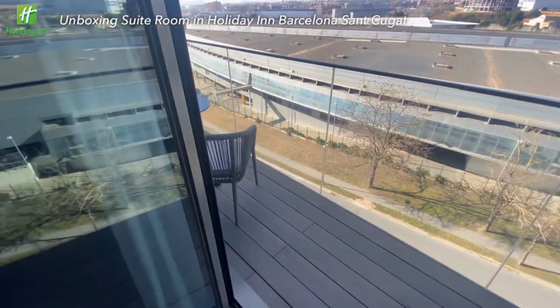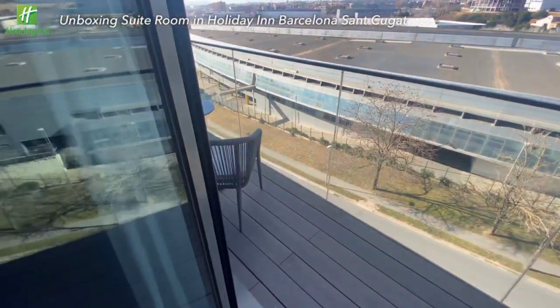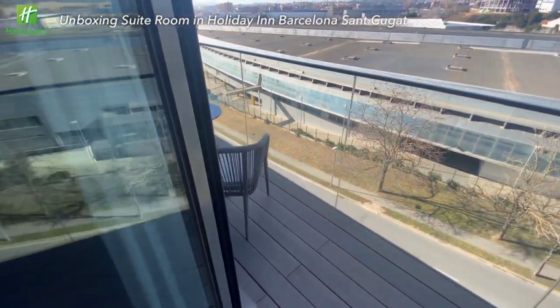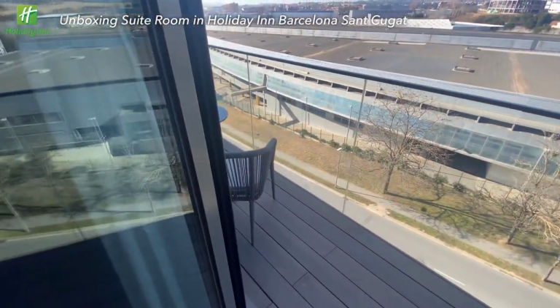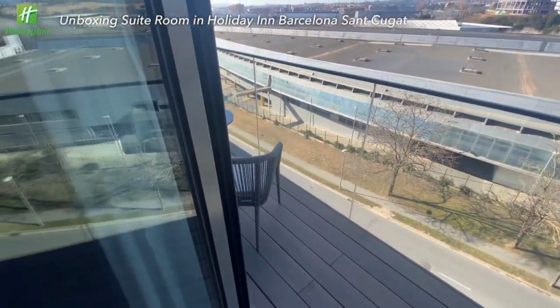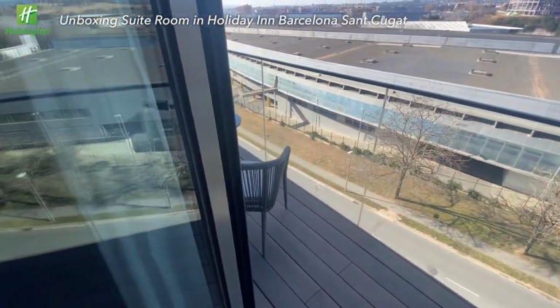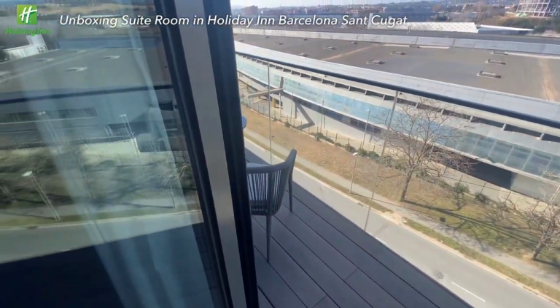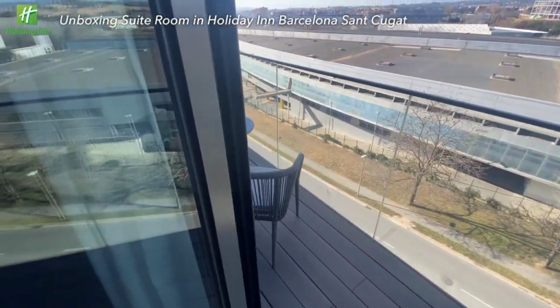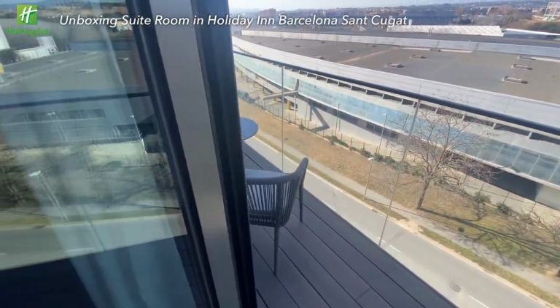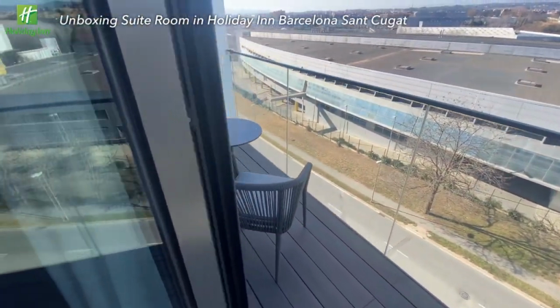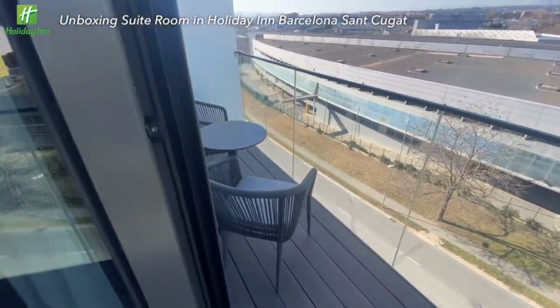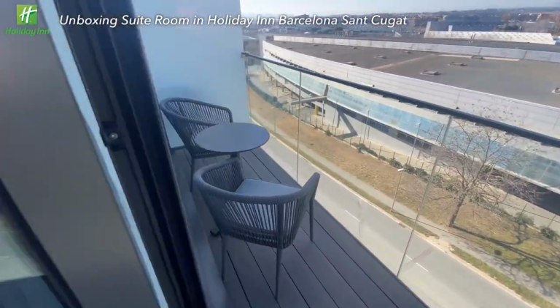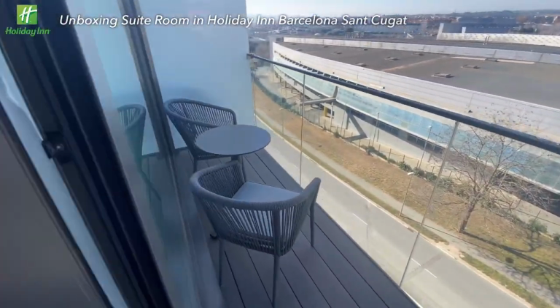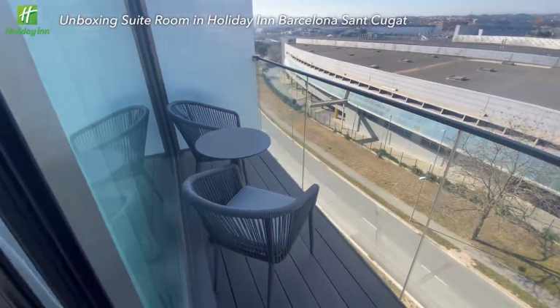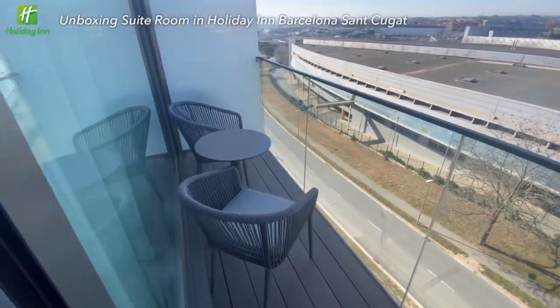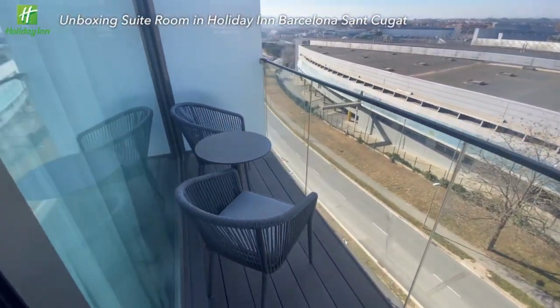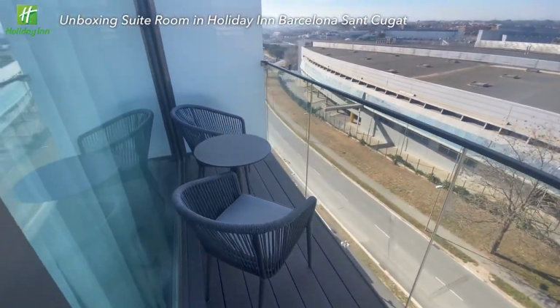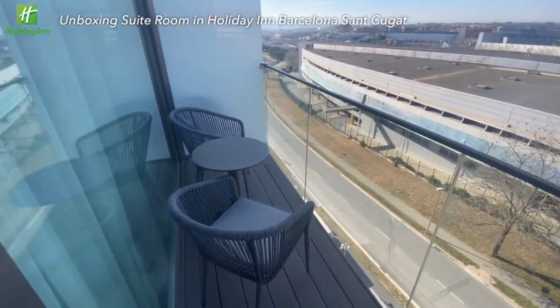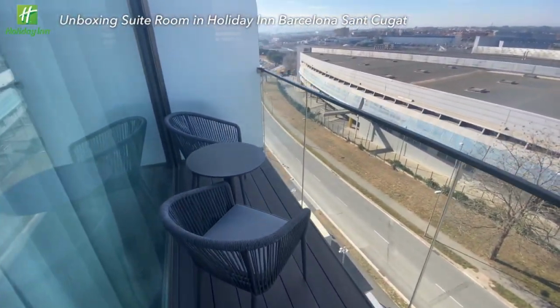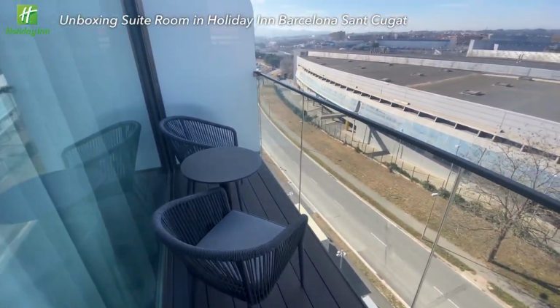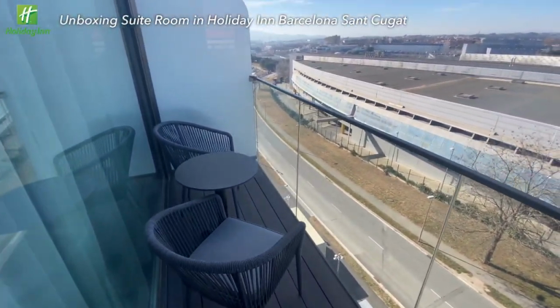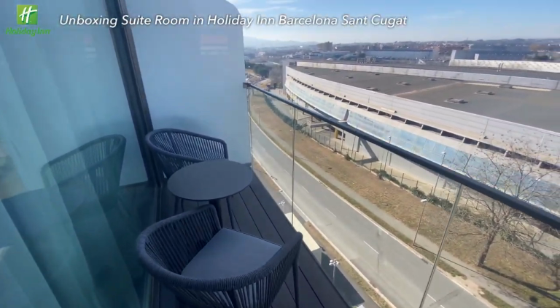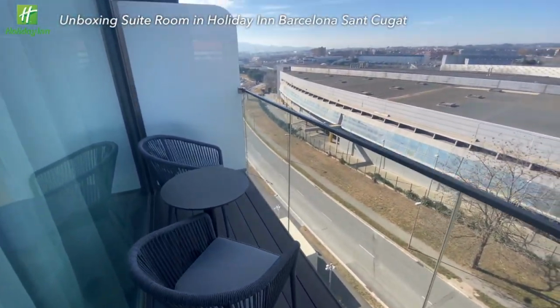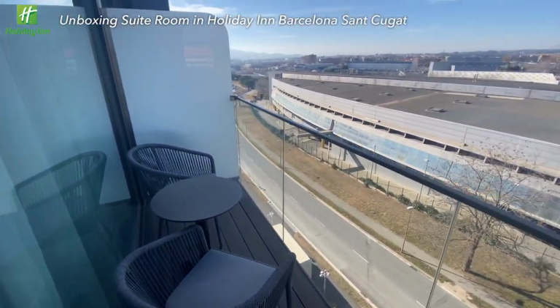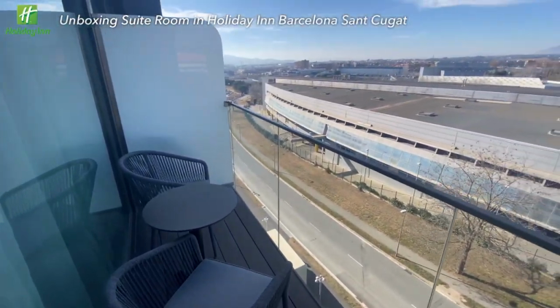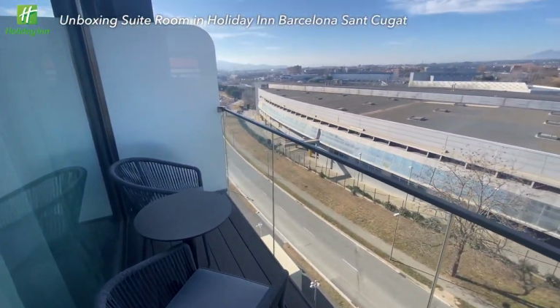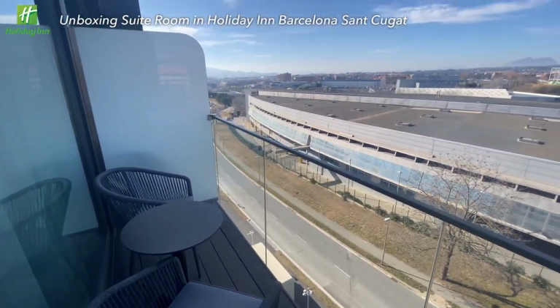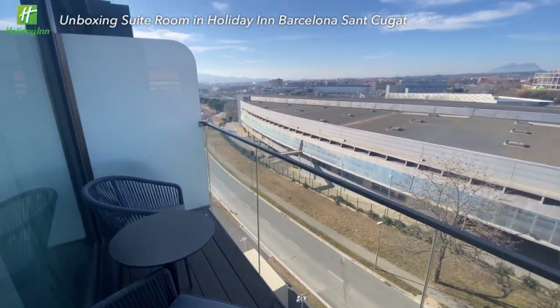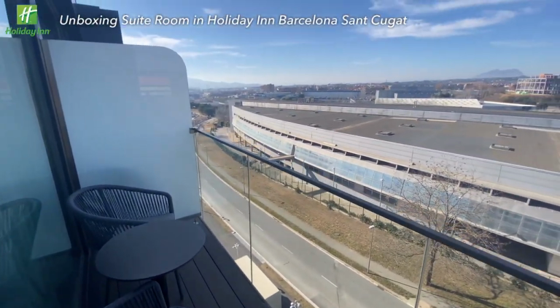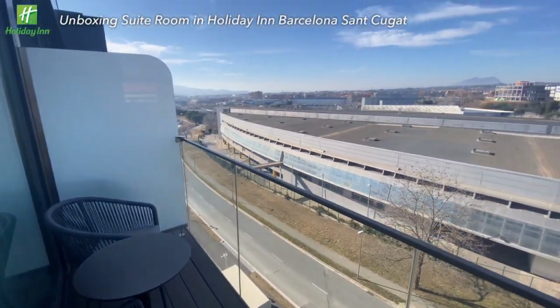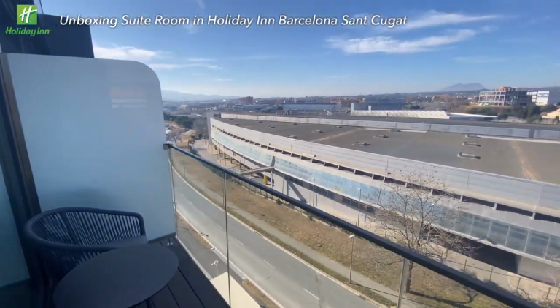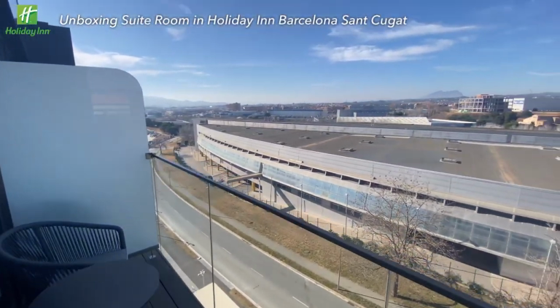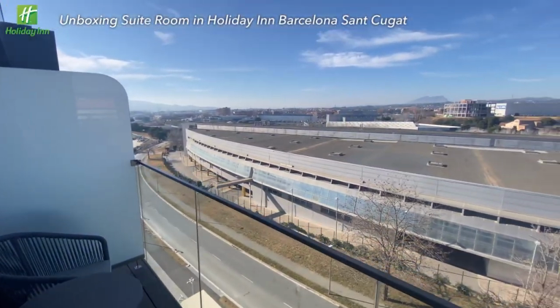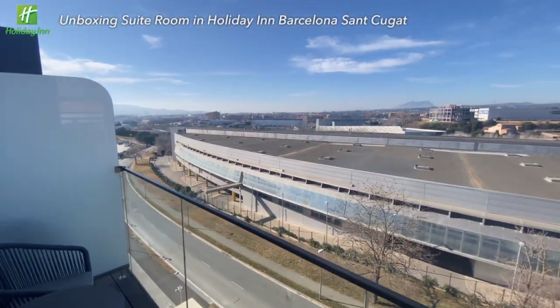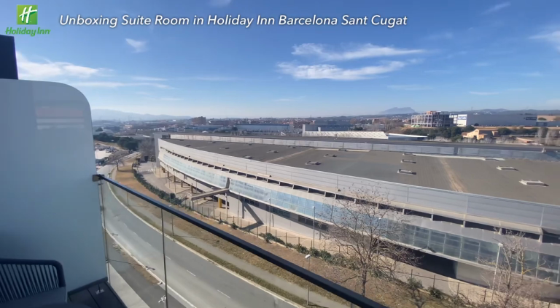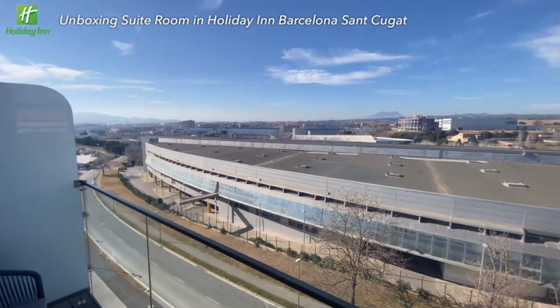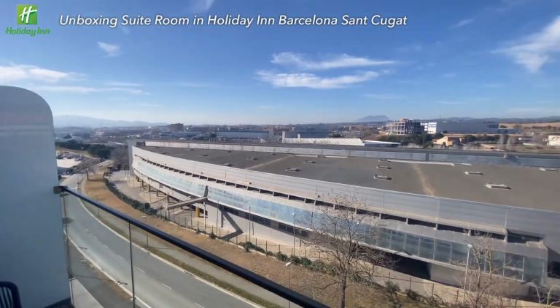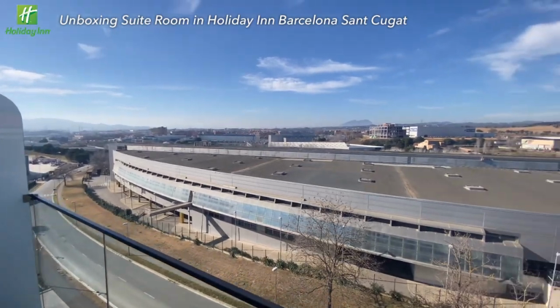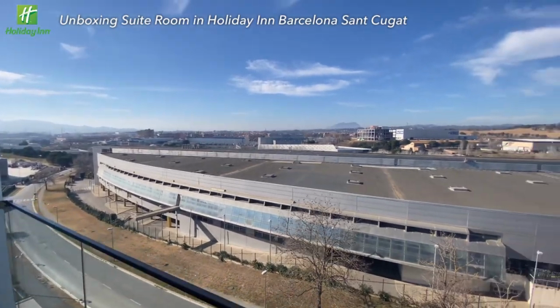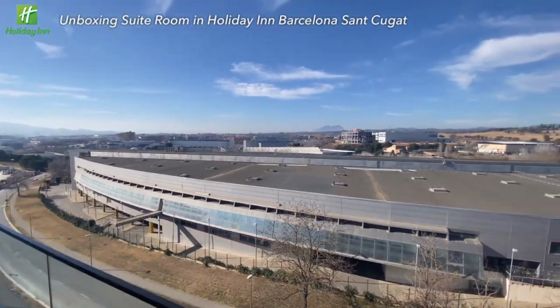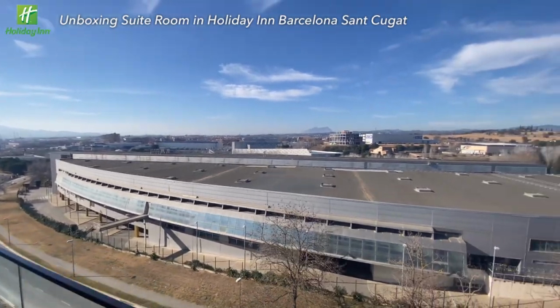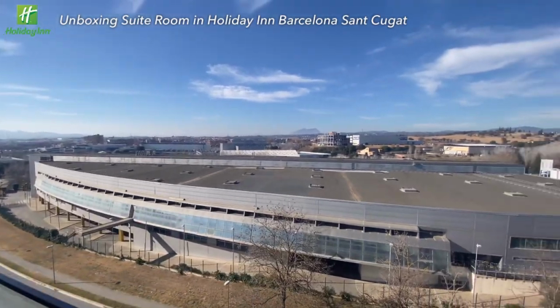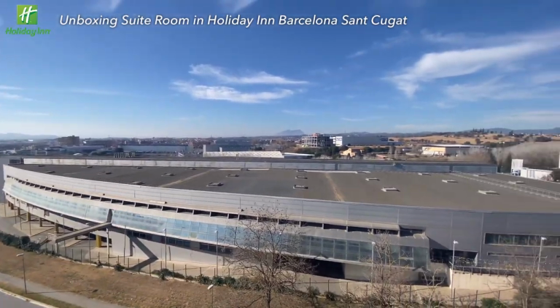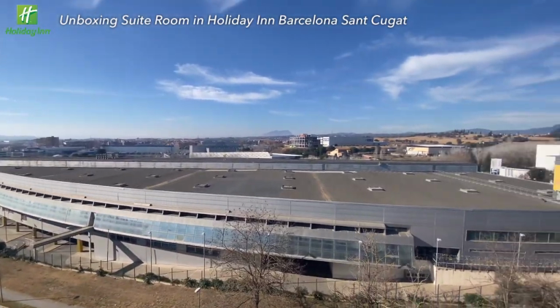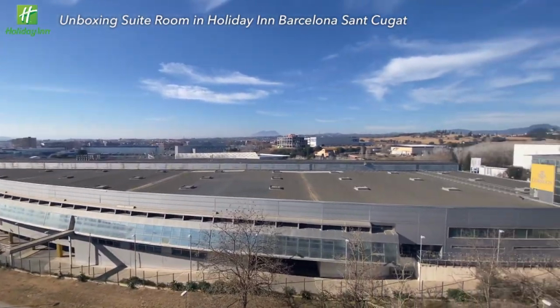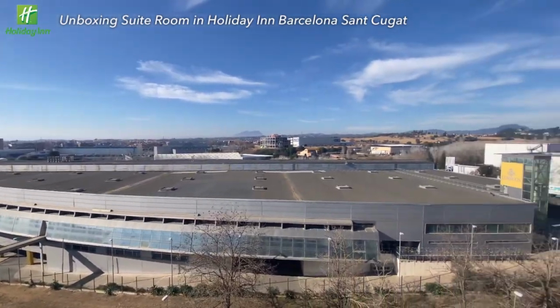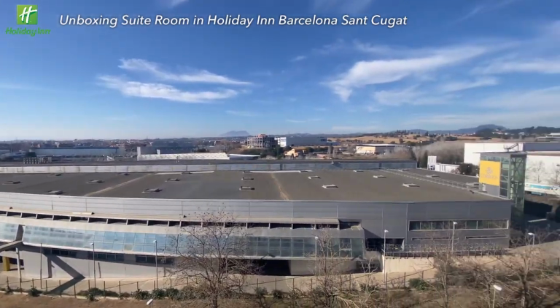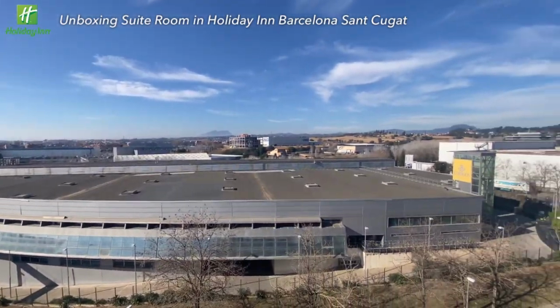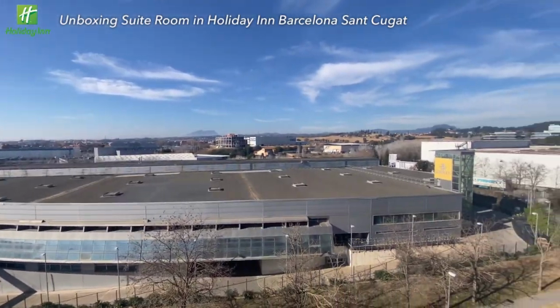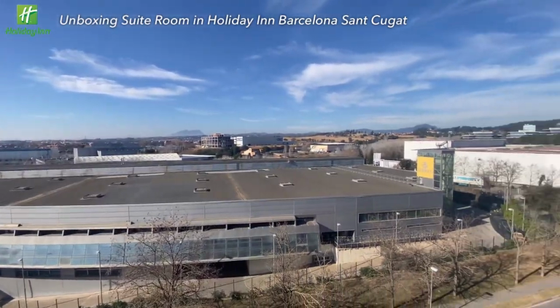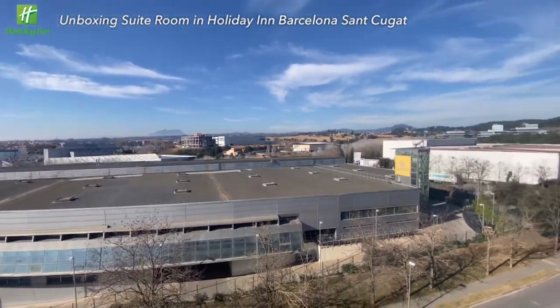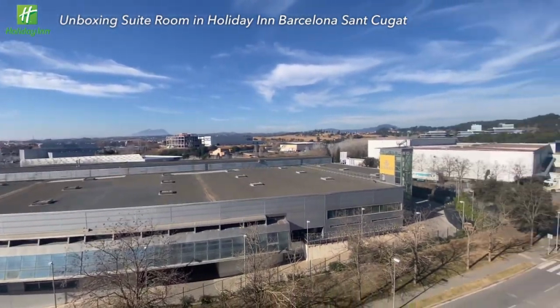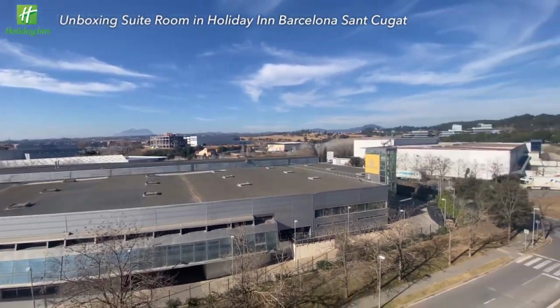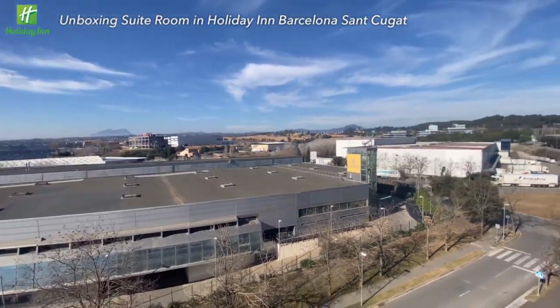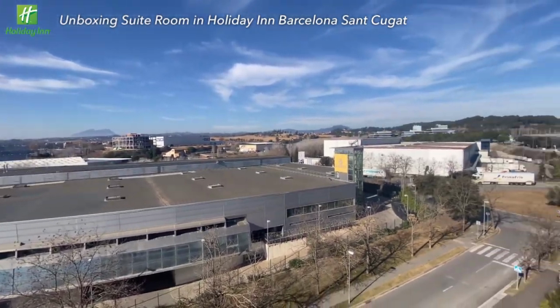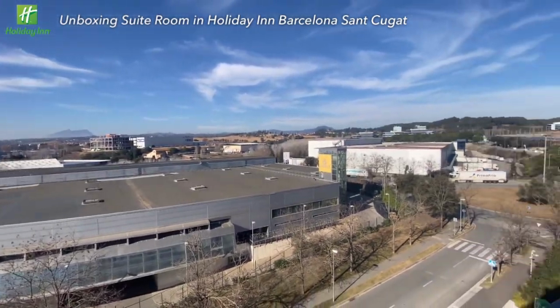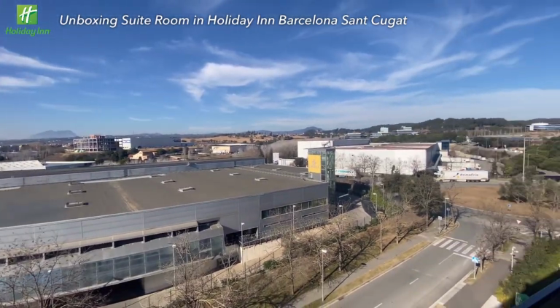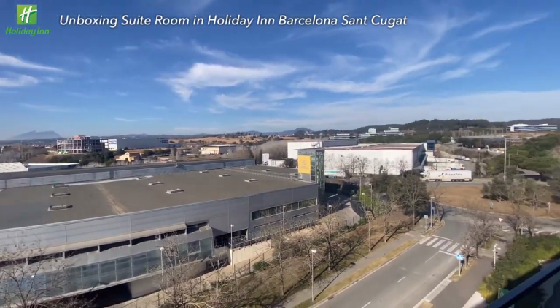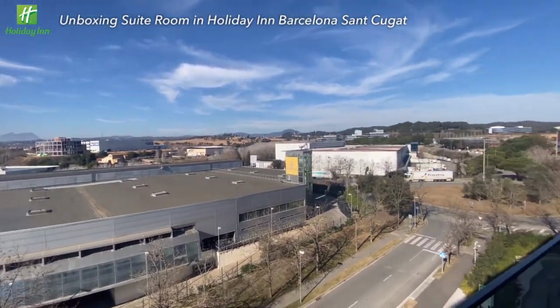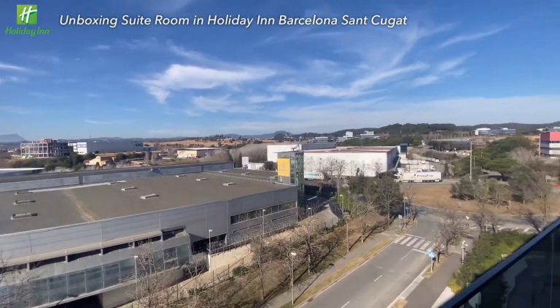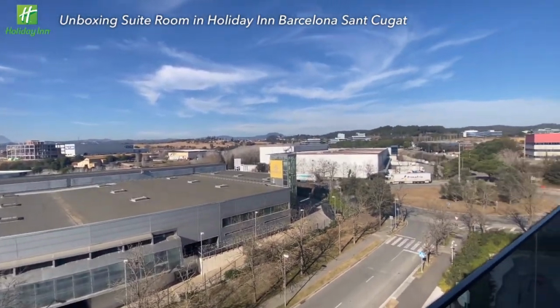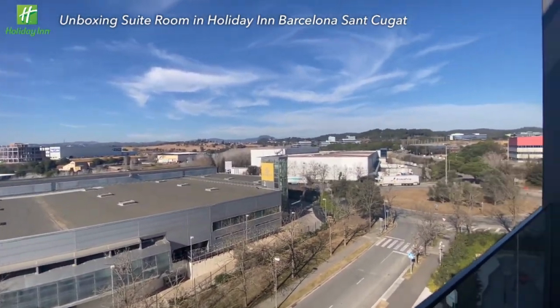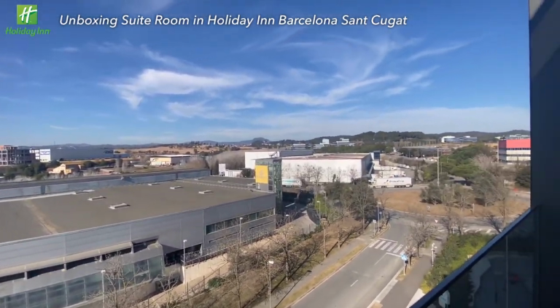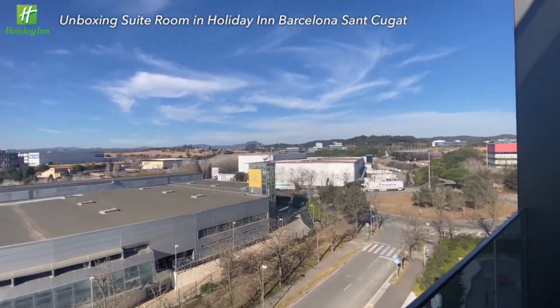Wow! There is even a balcony outside, and the weather is just too good. I feel truly relaxed while staying here.